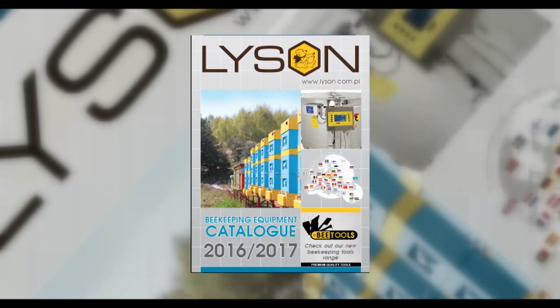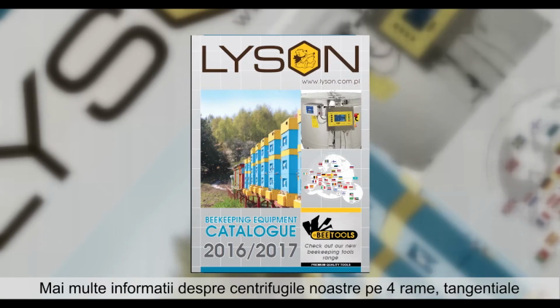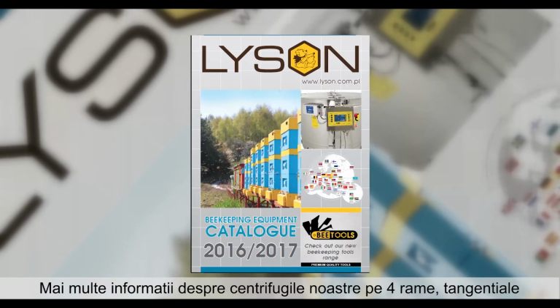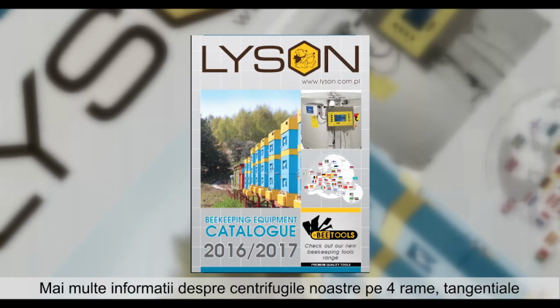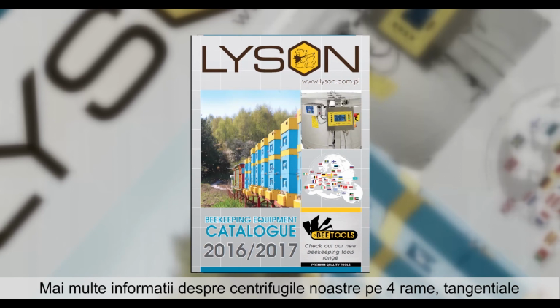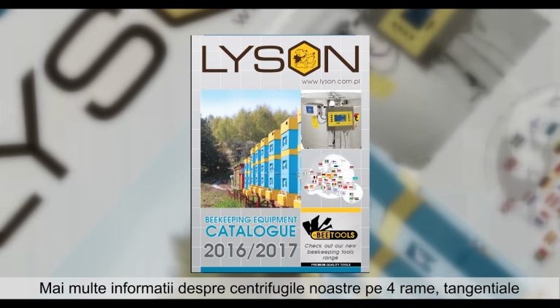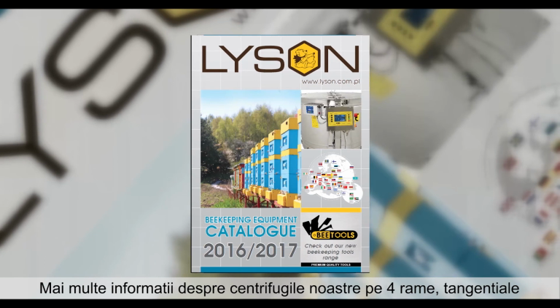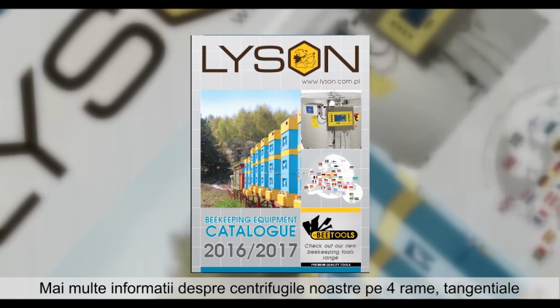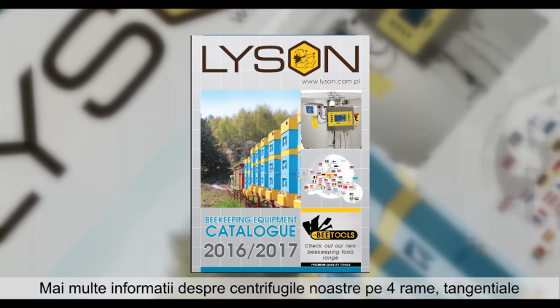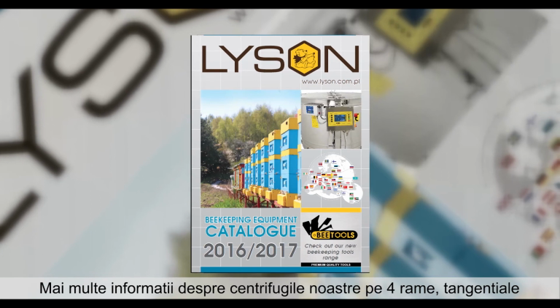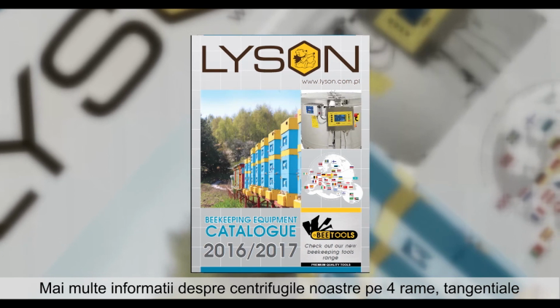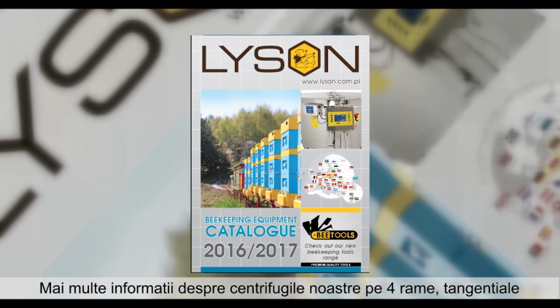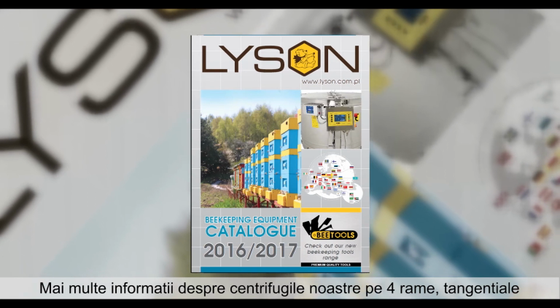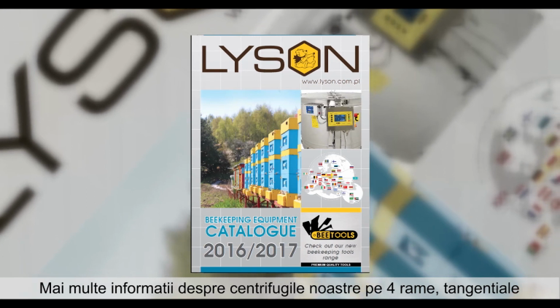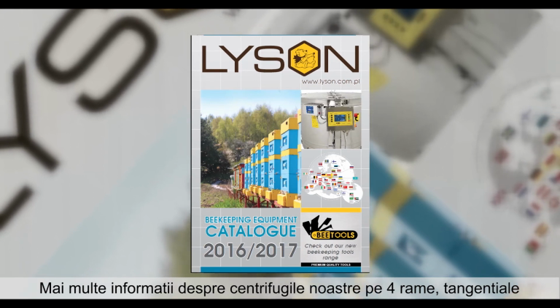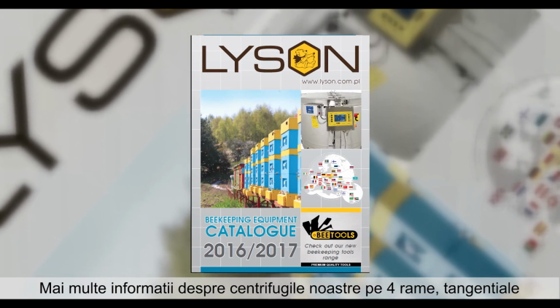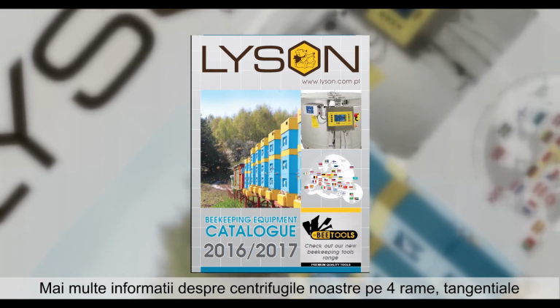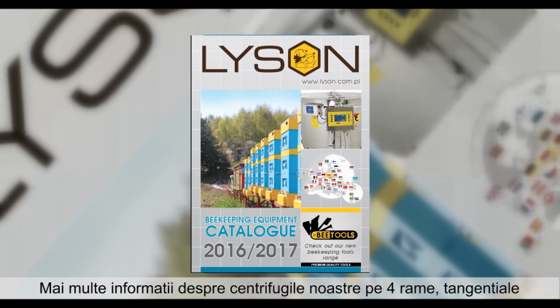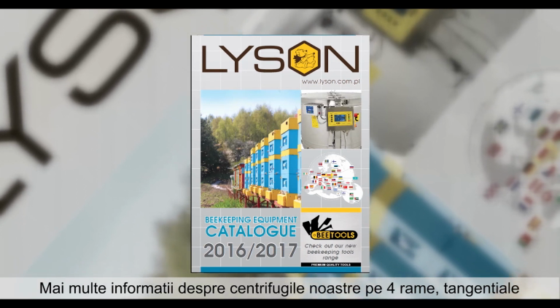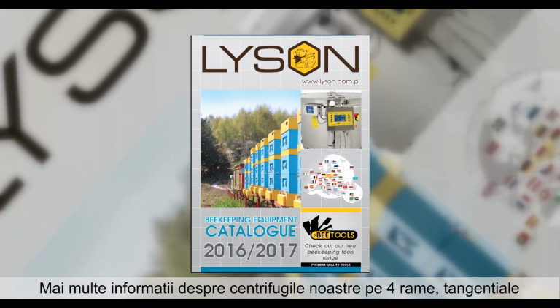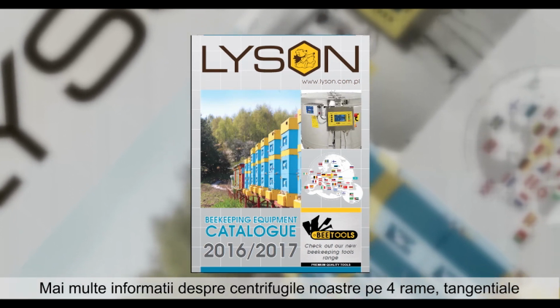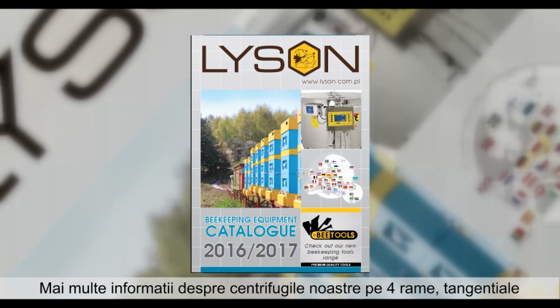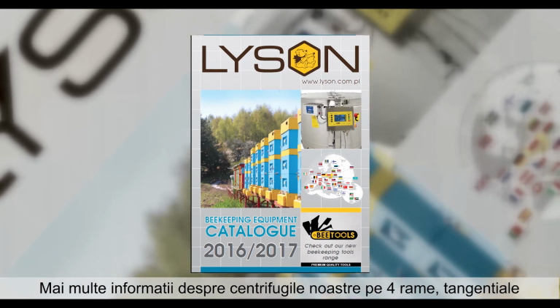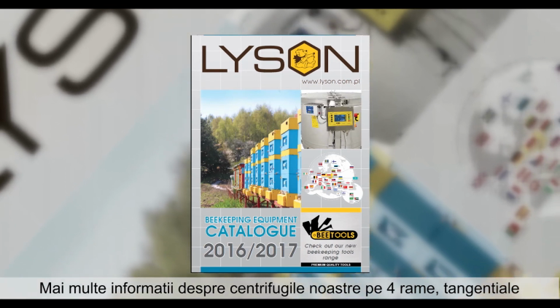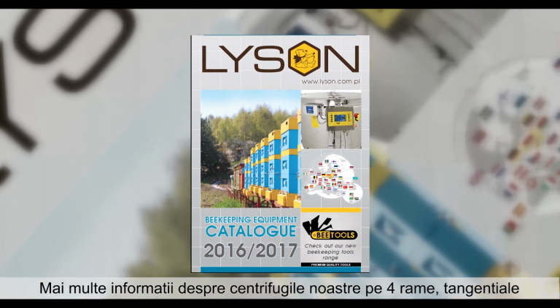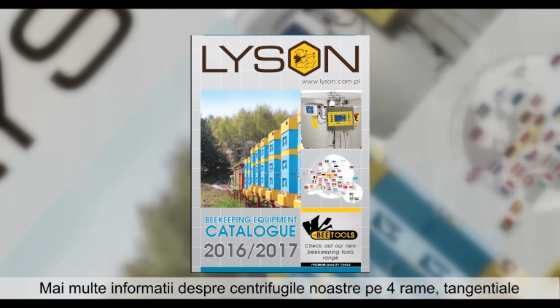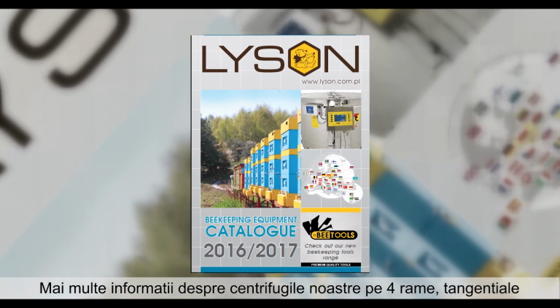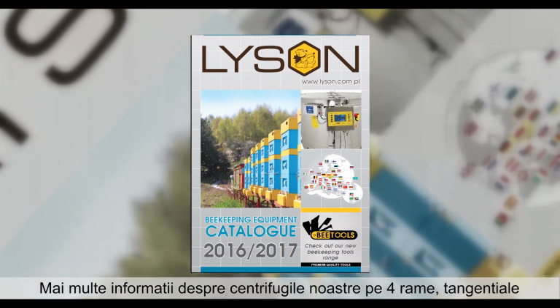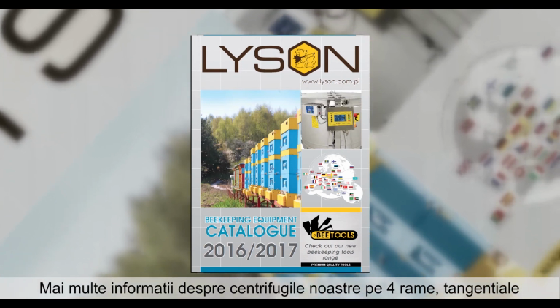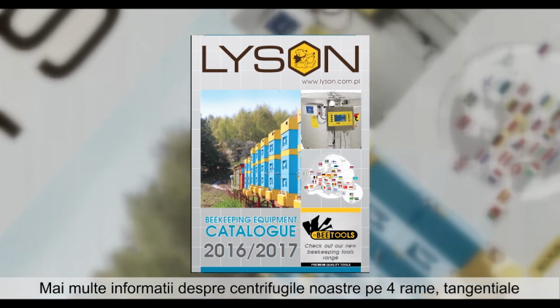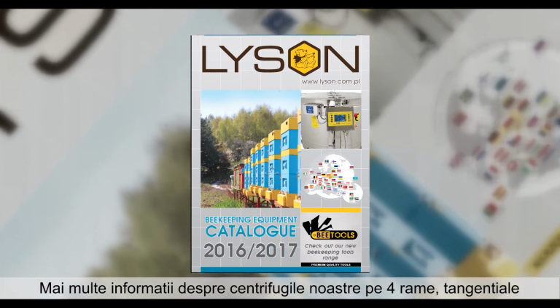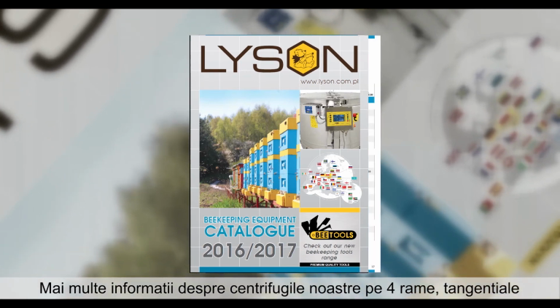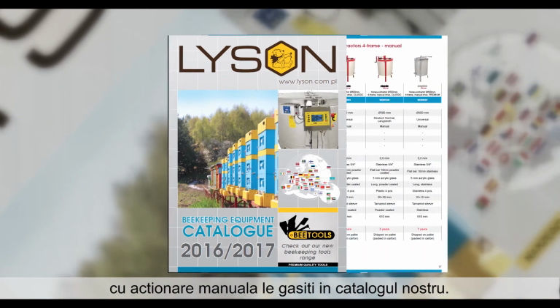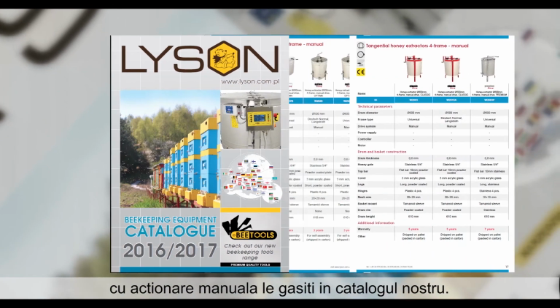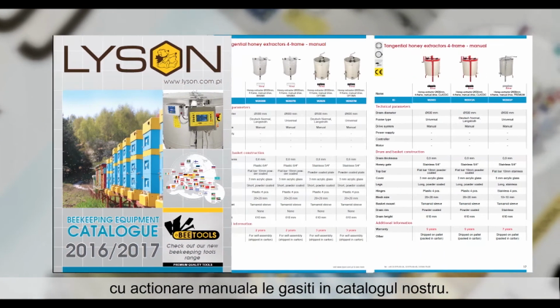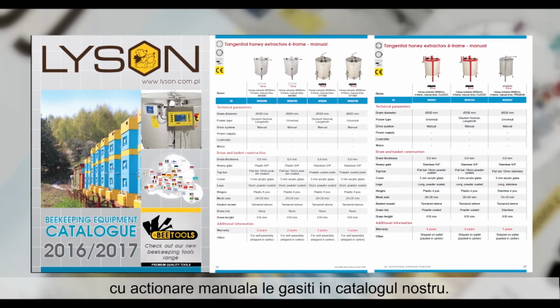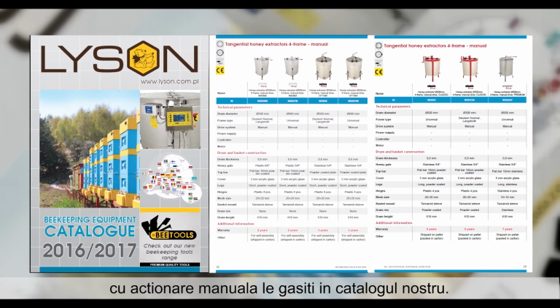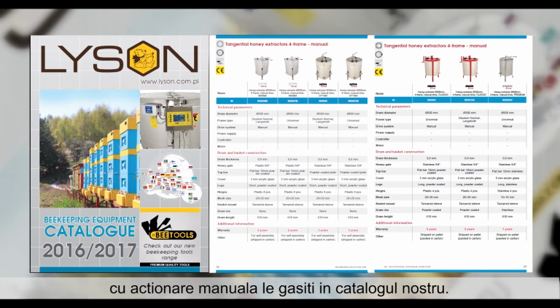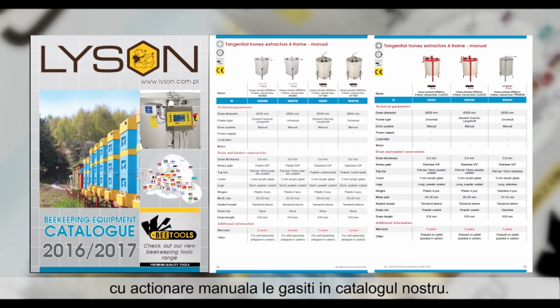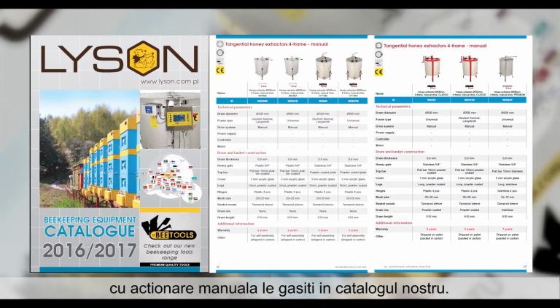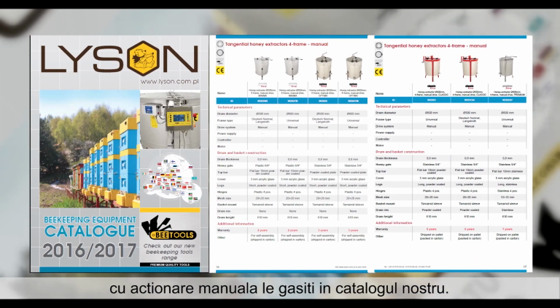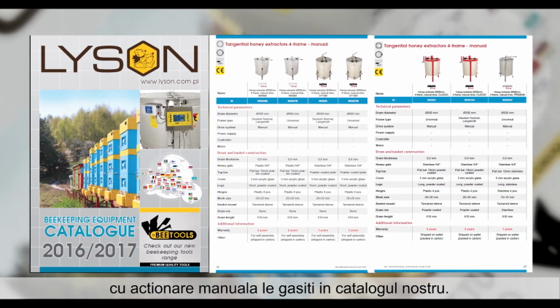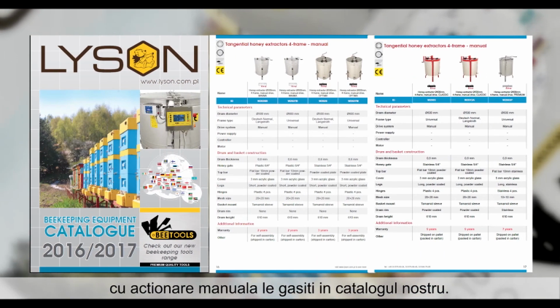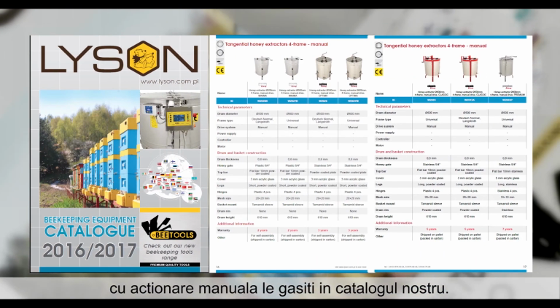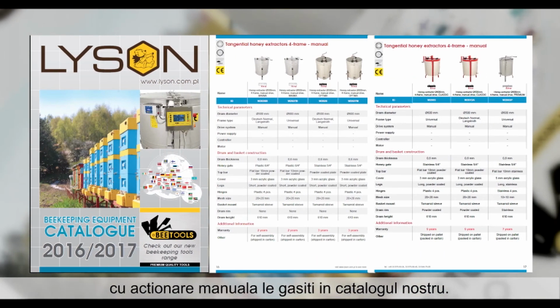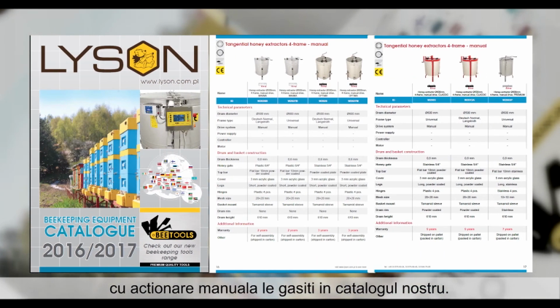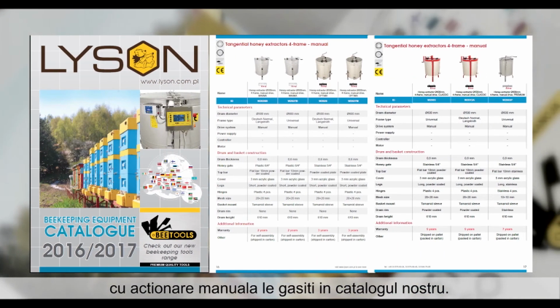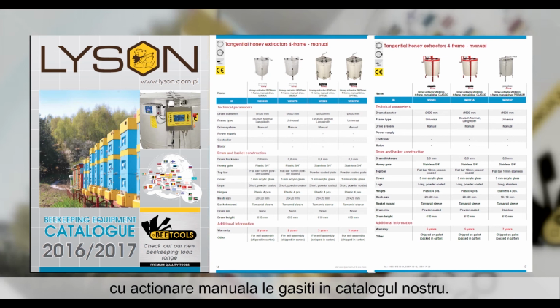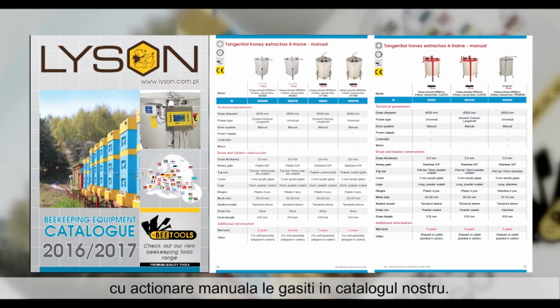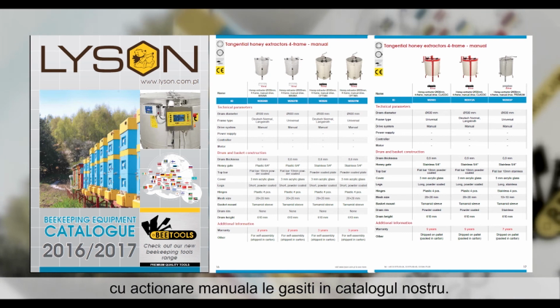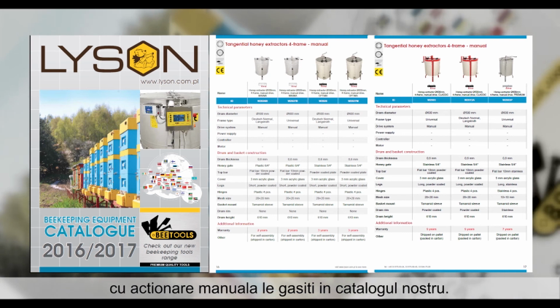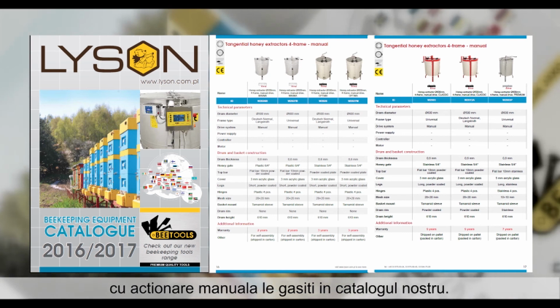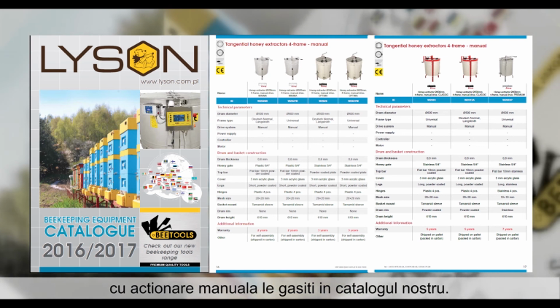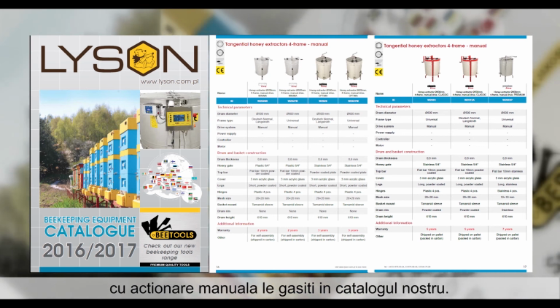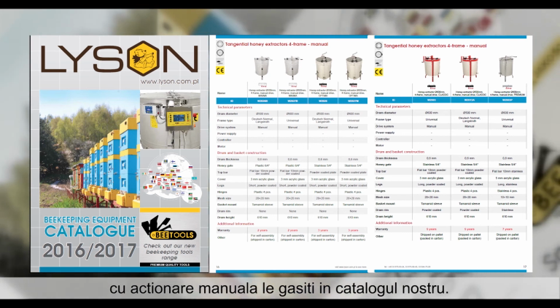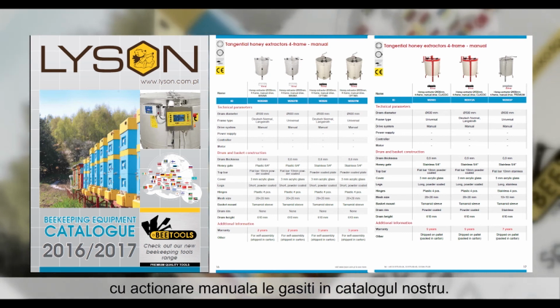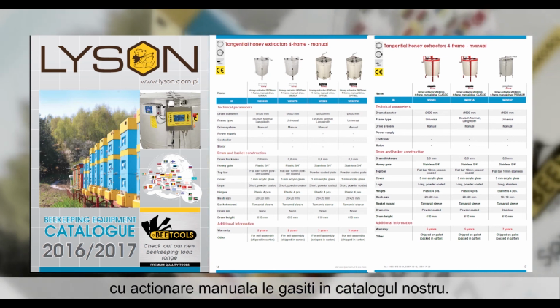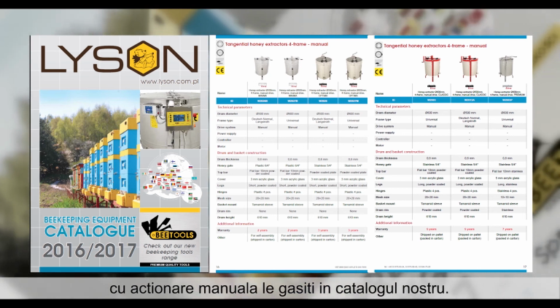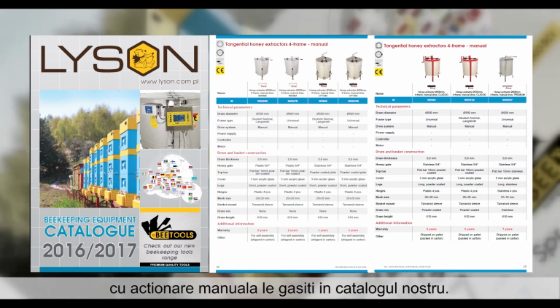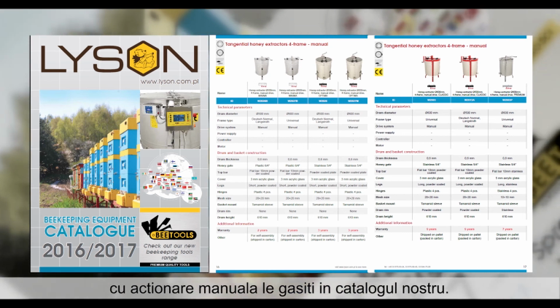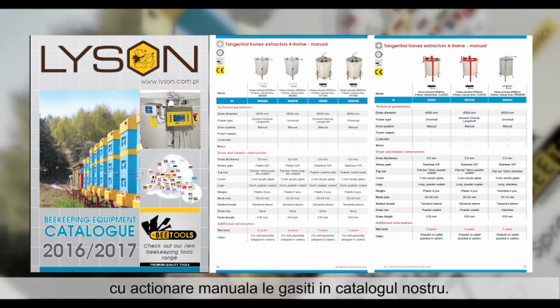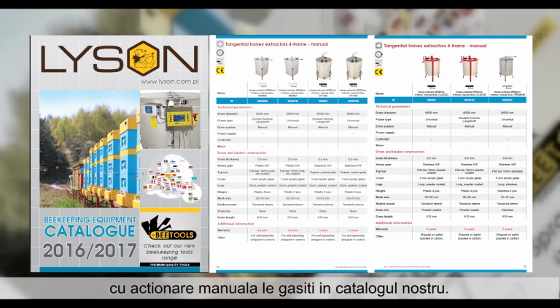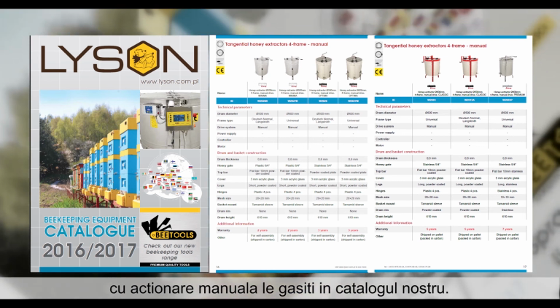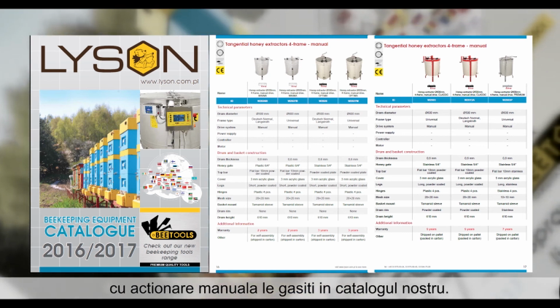More detailed information about our four-frame tangential extractors with manual drive system can be found in our catalogue.